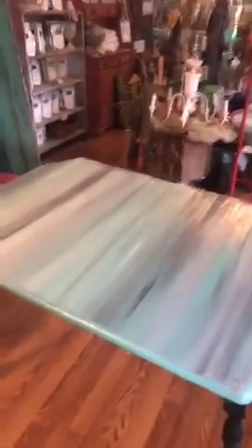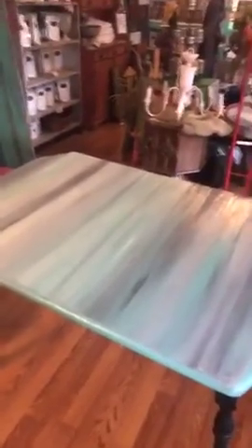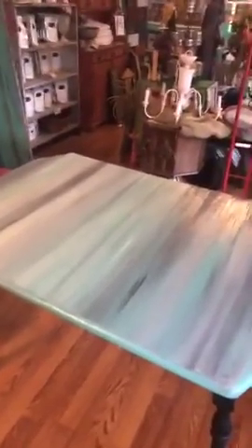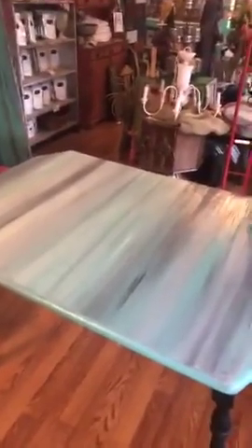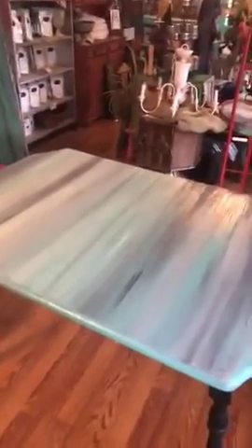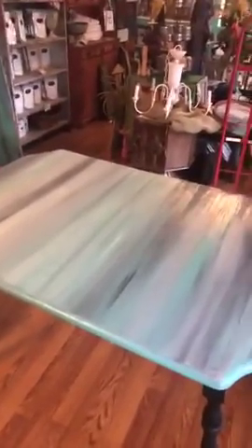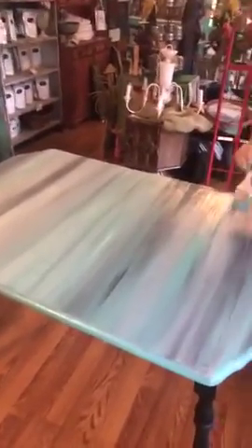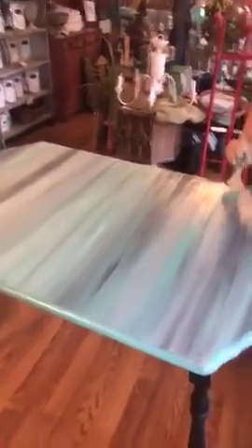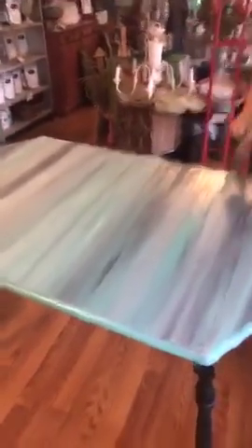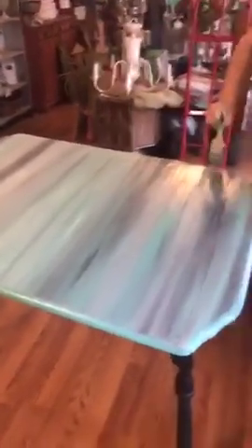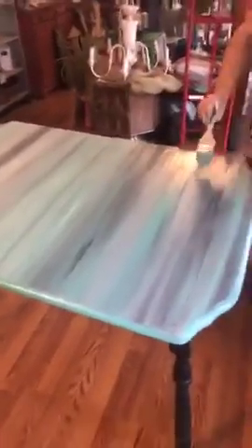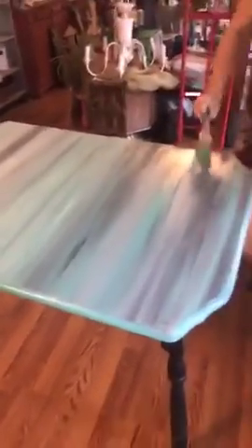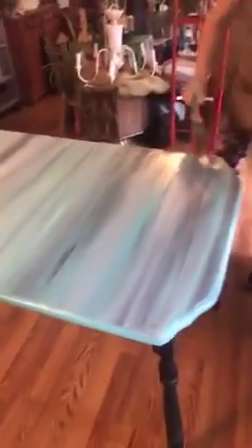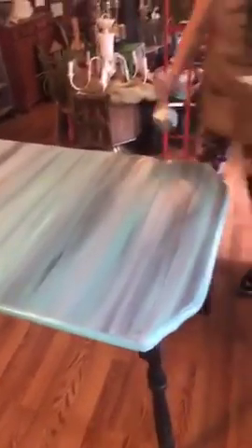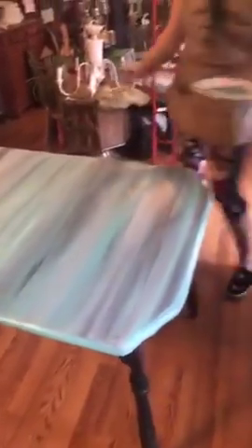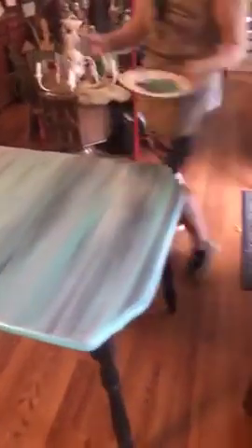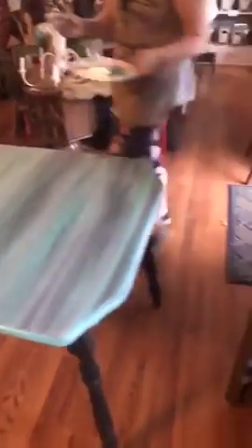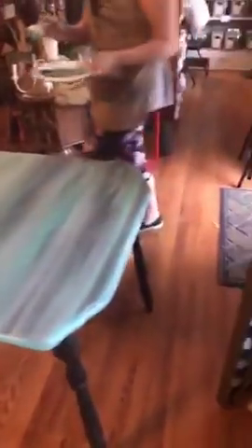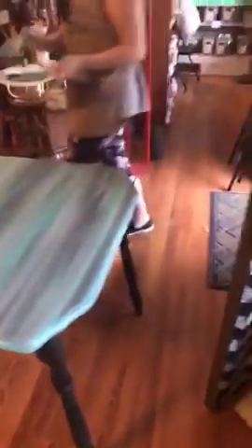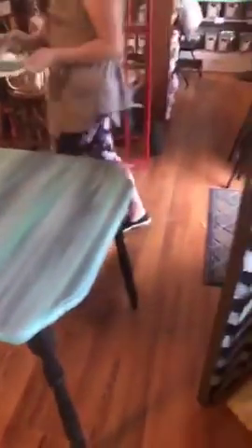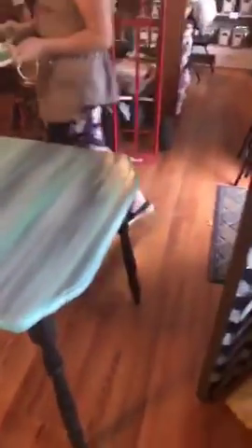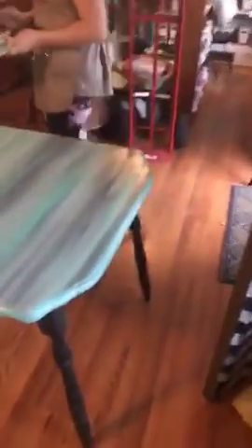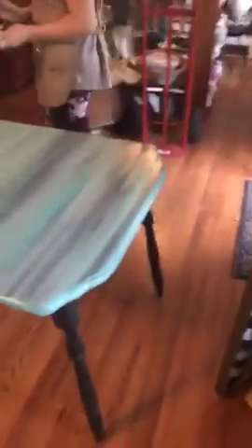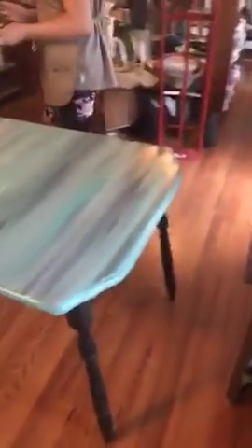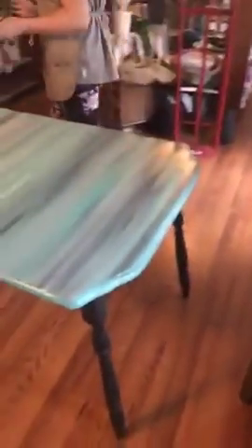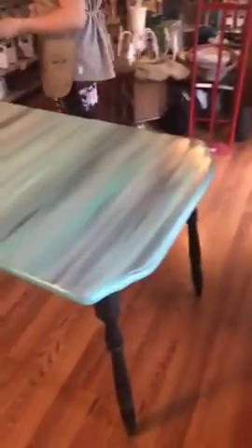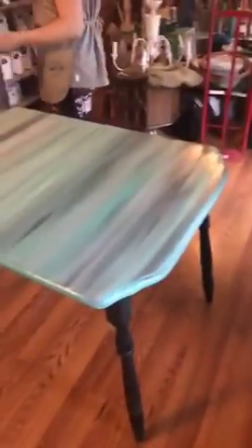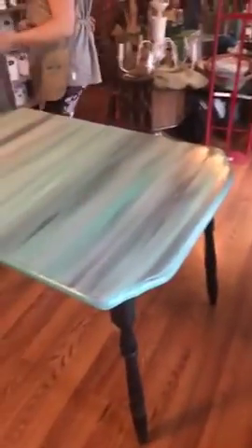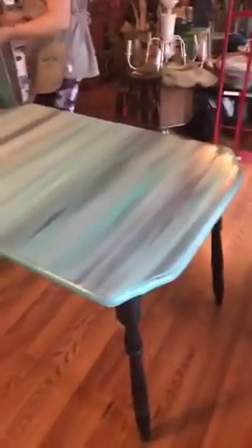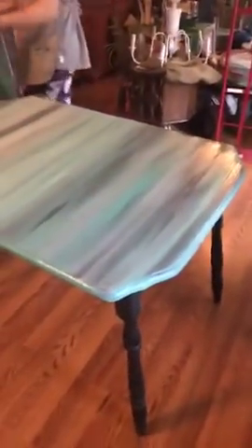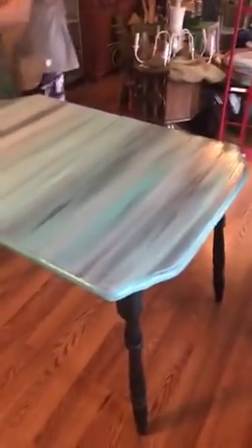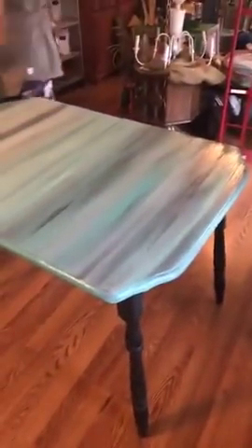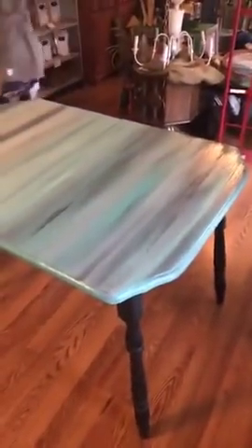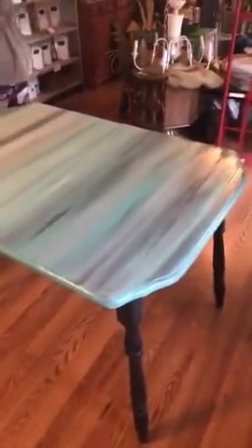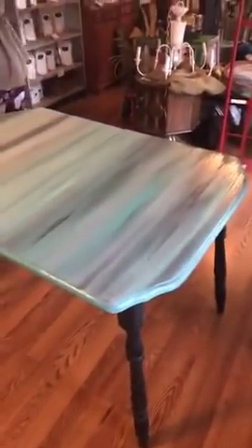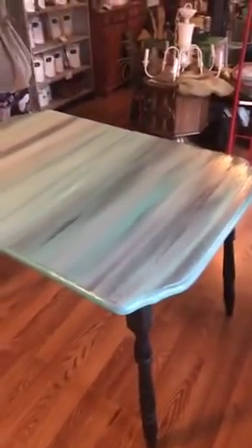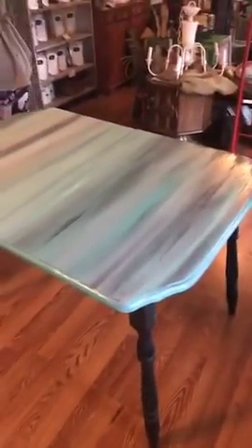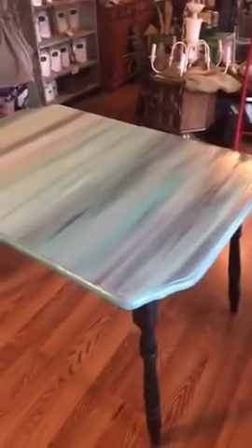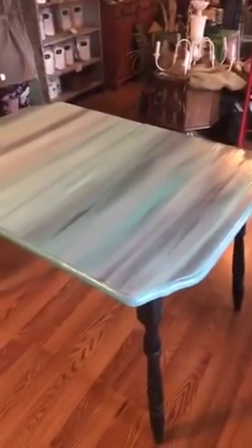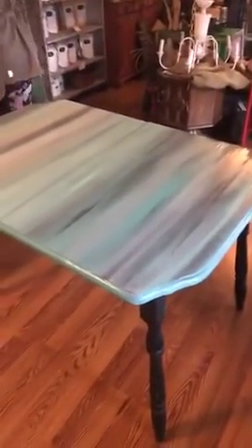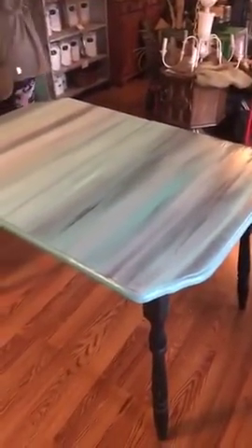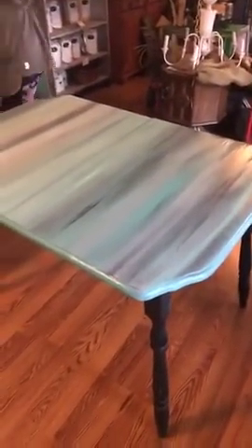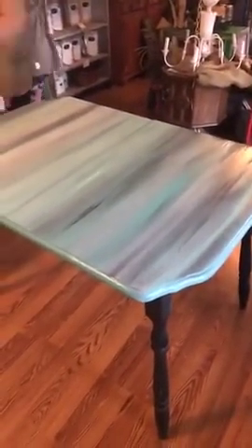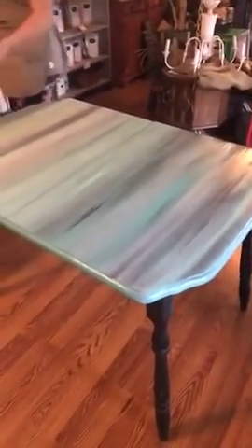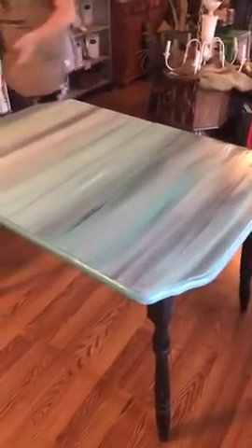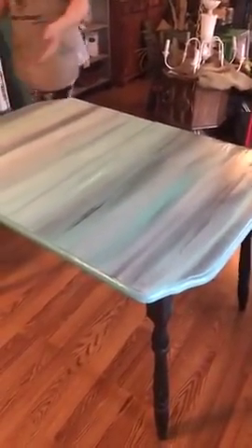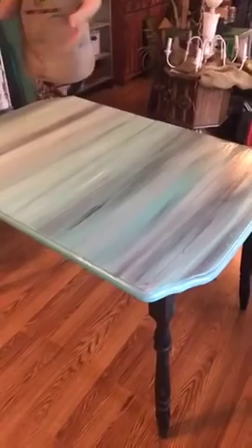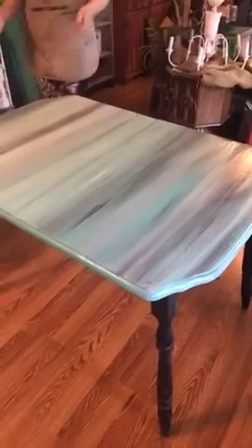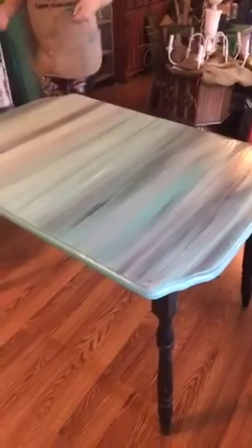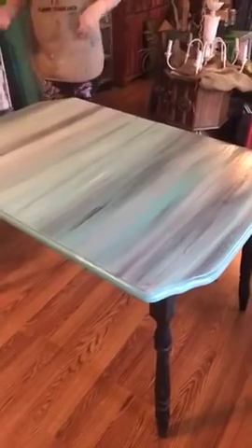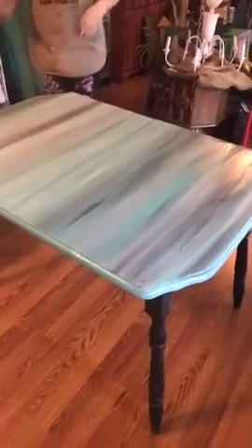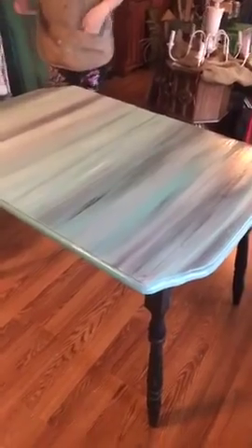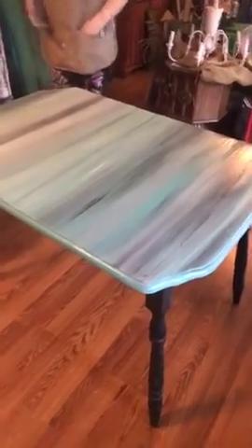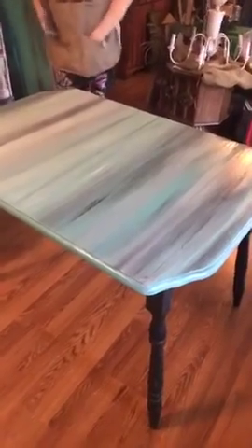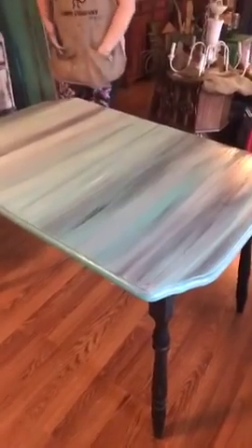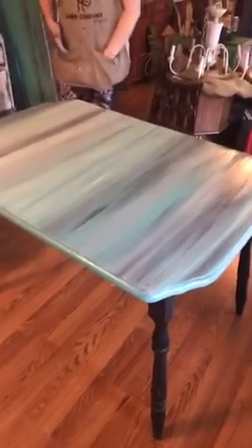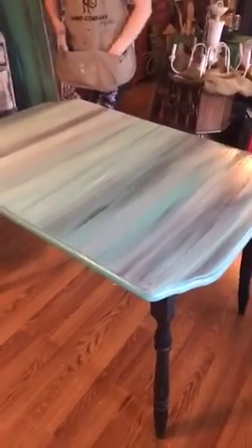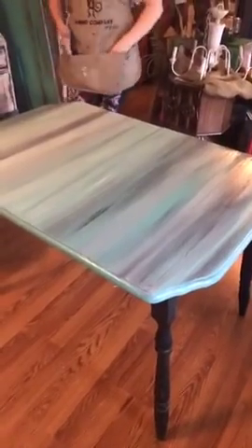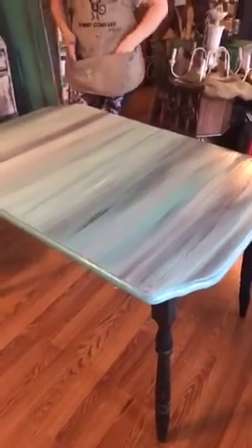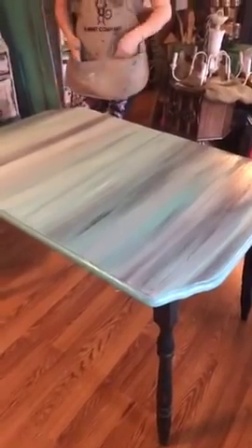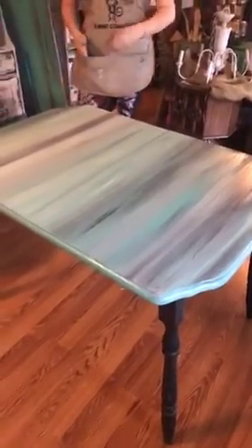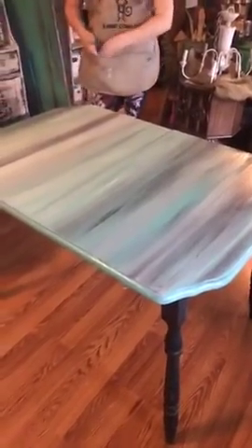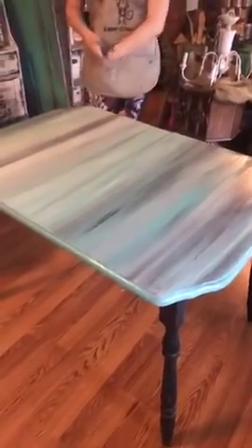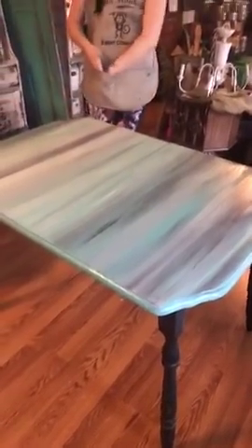Guys, what do you think? I added a little bit of black in there — oh, you can play with it! So fun. I love it.